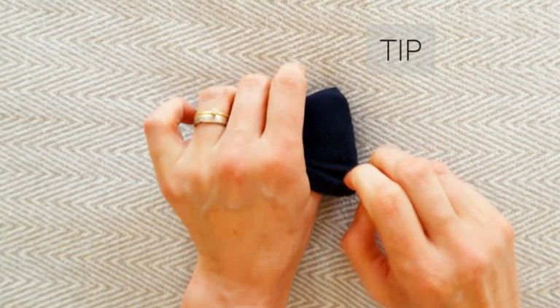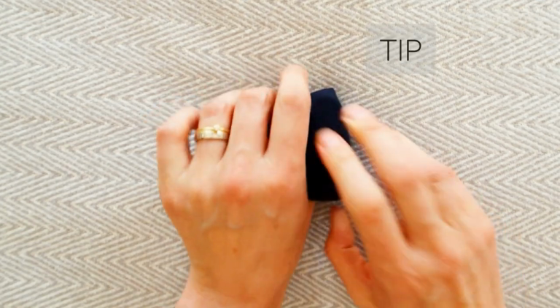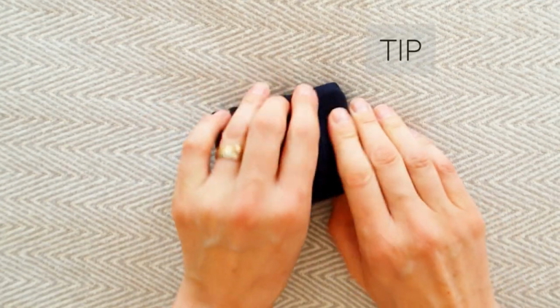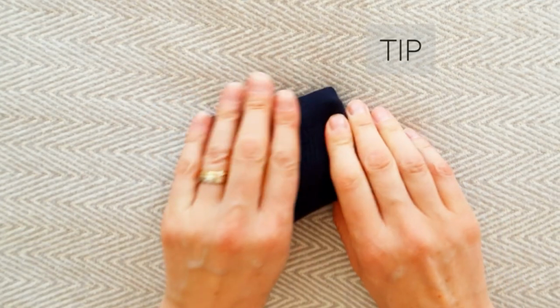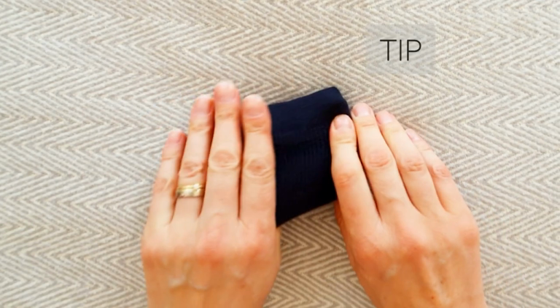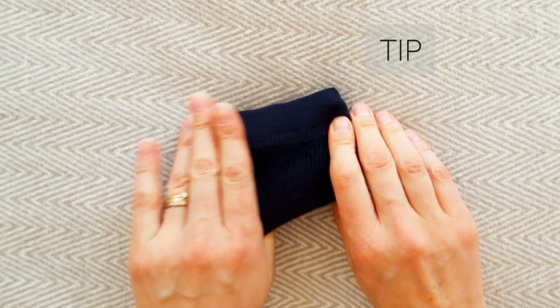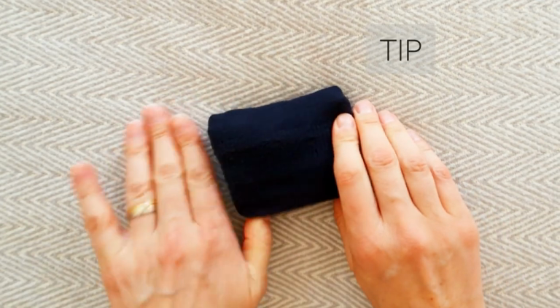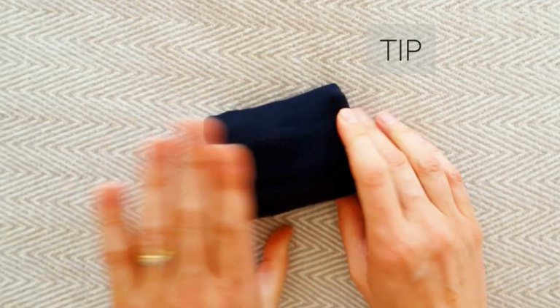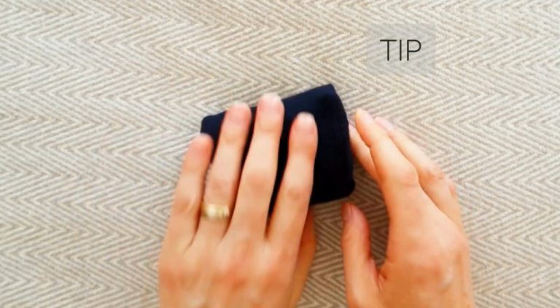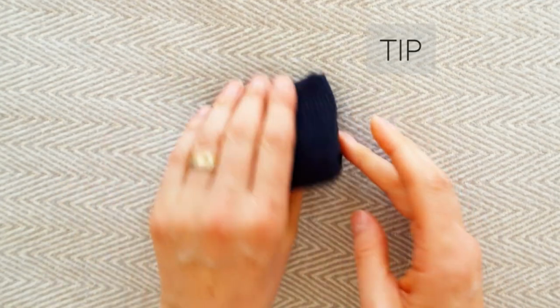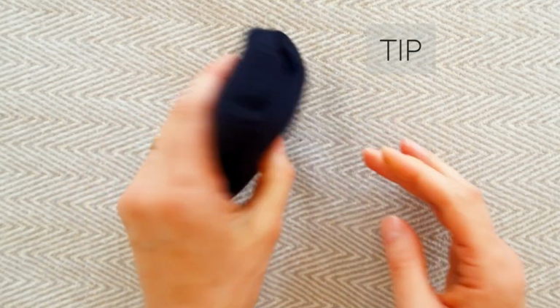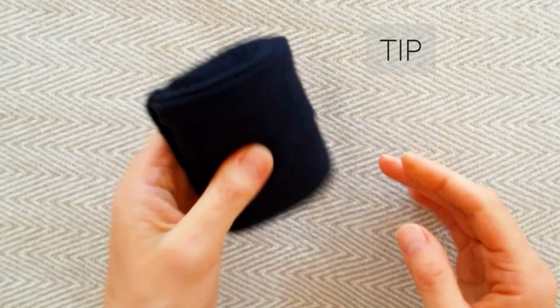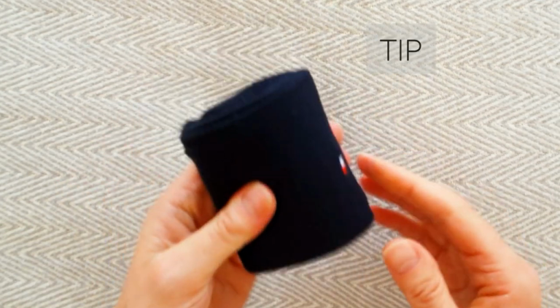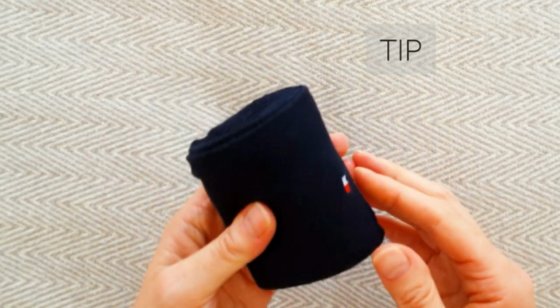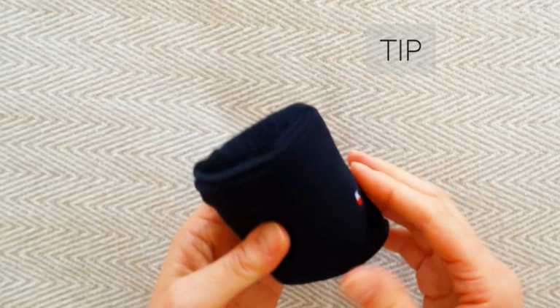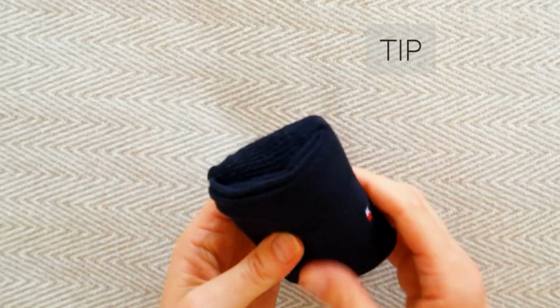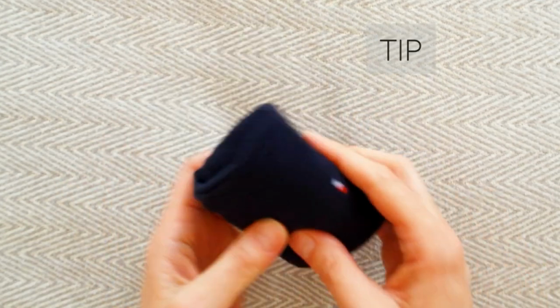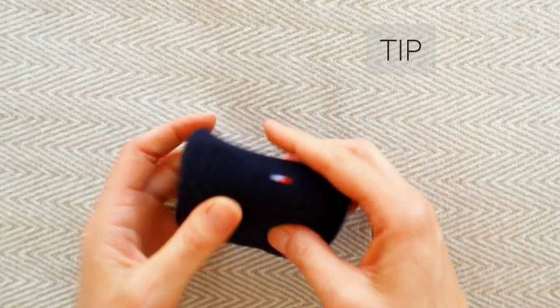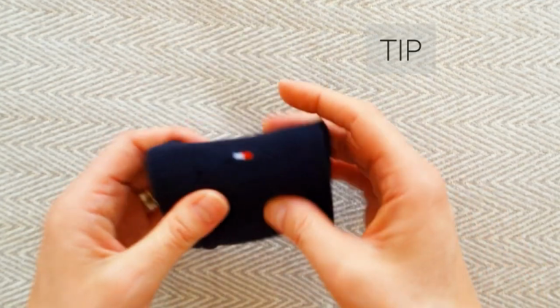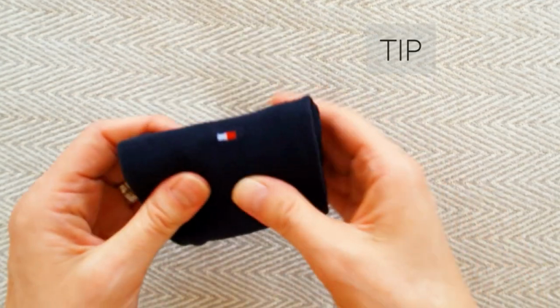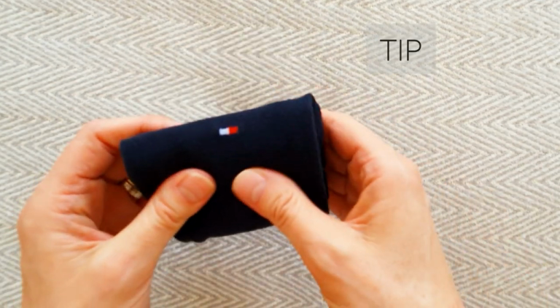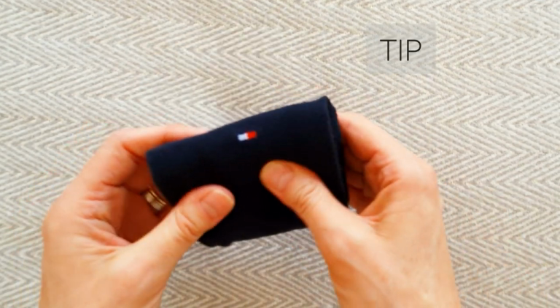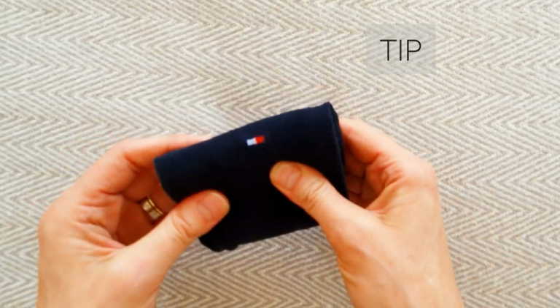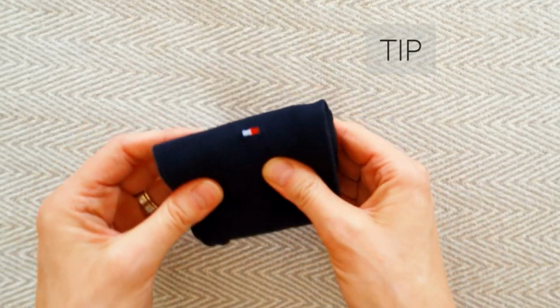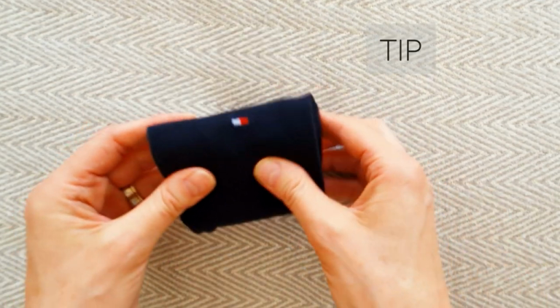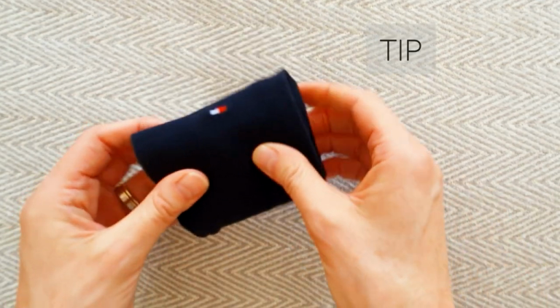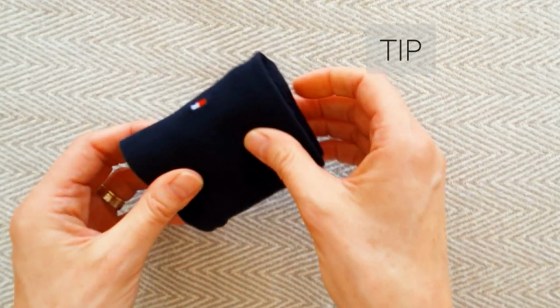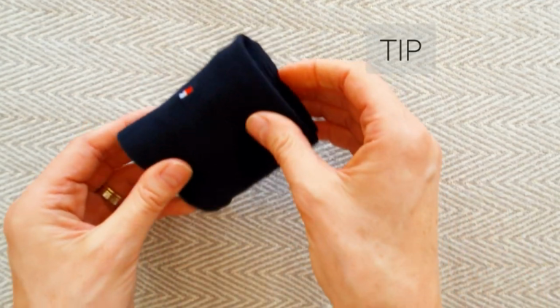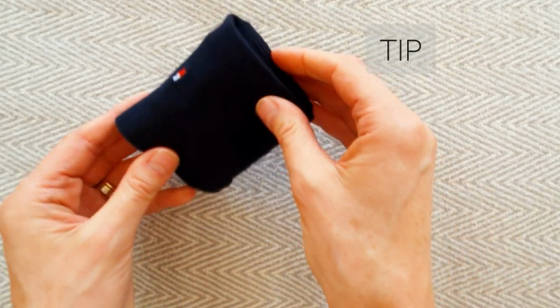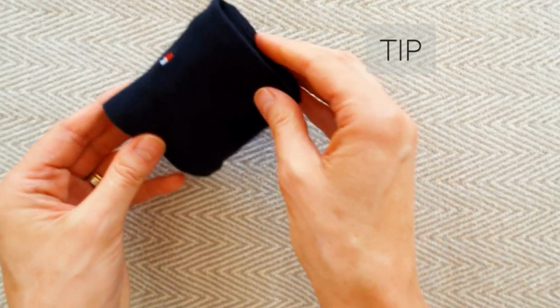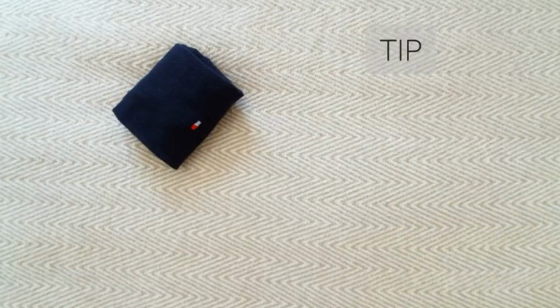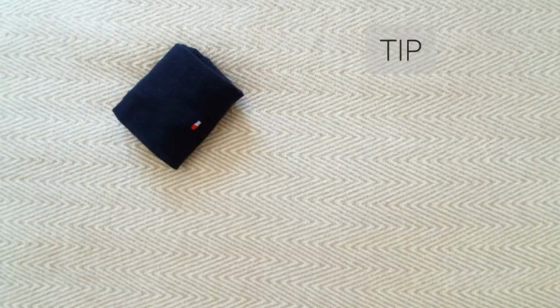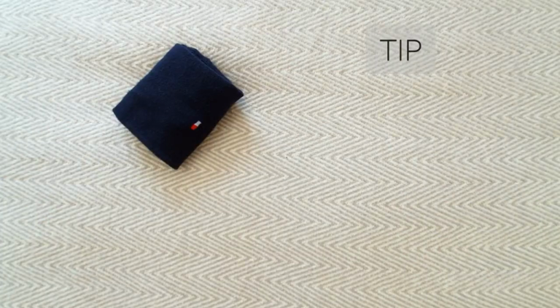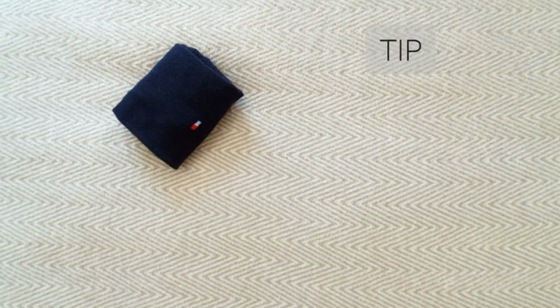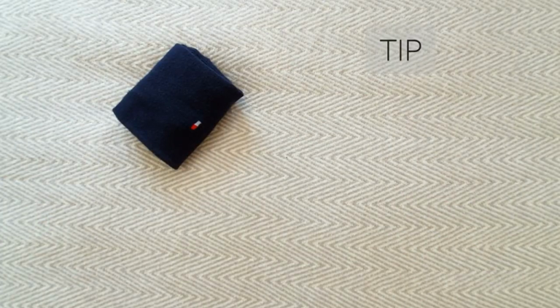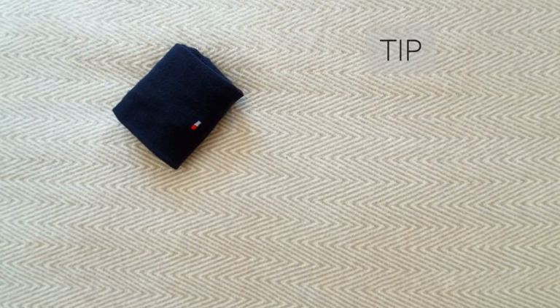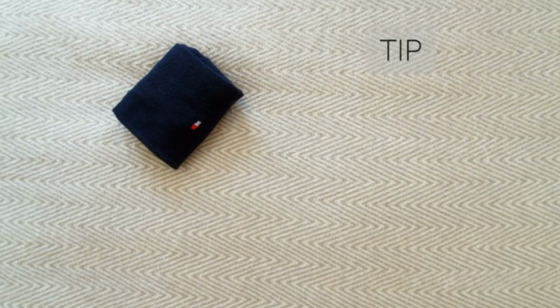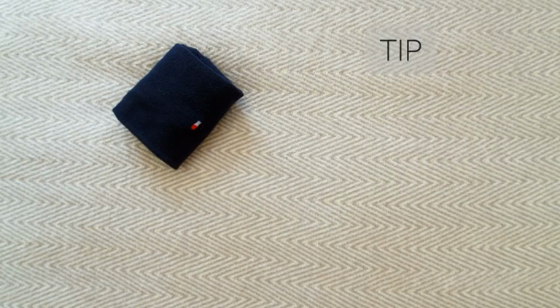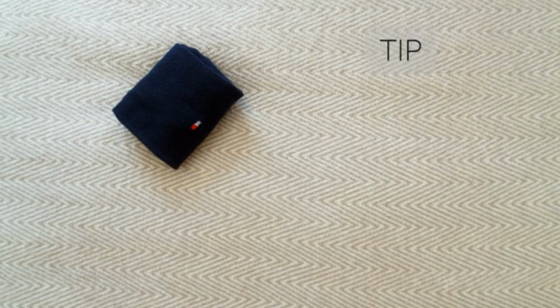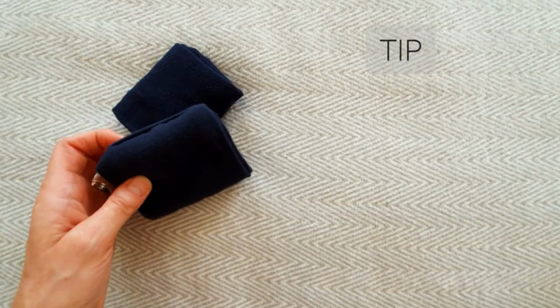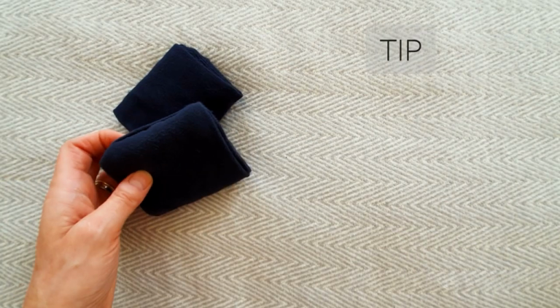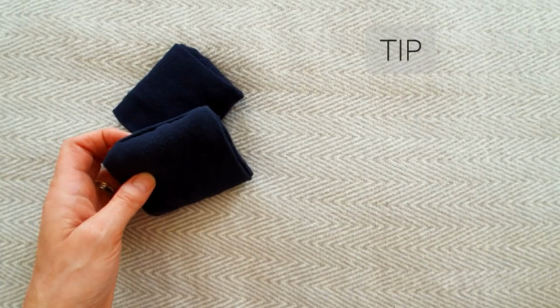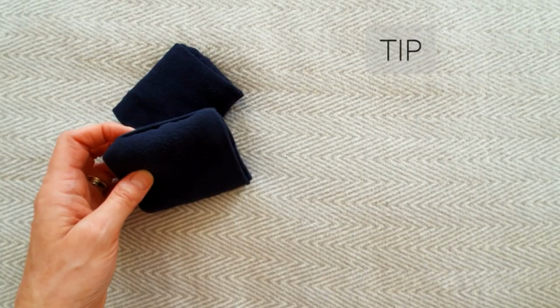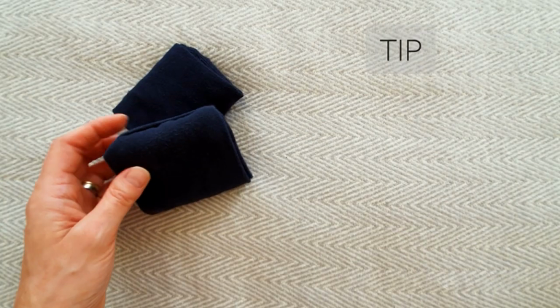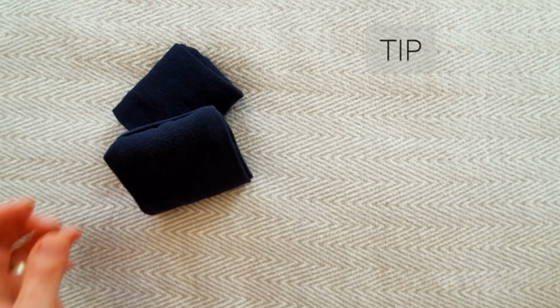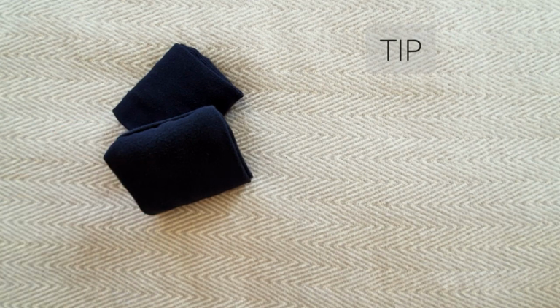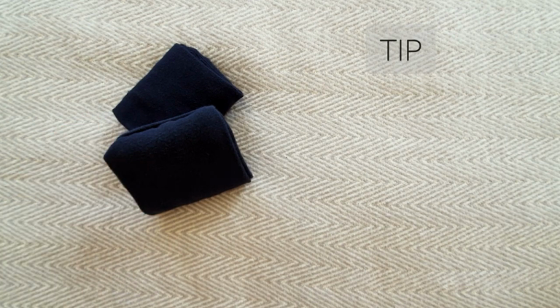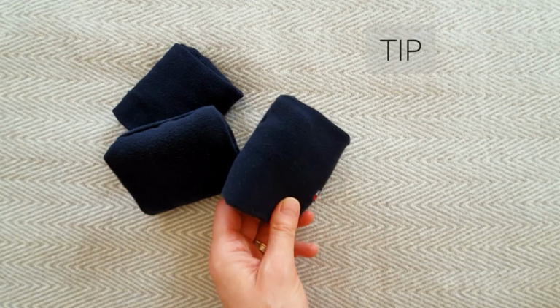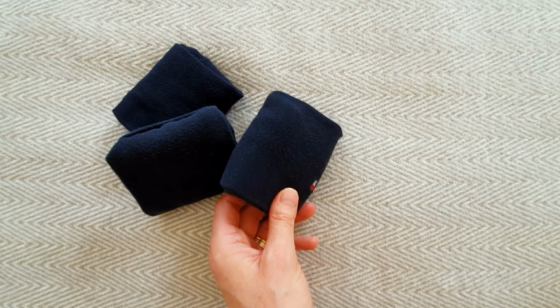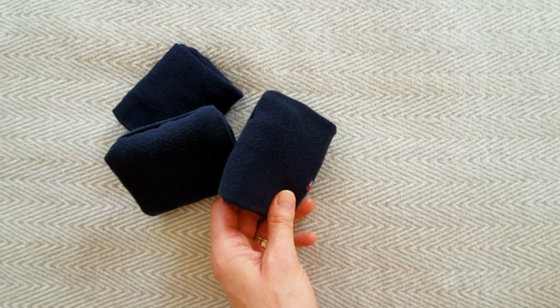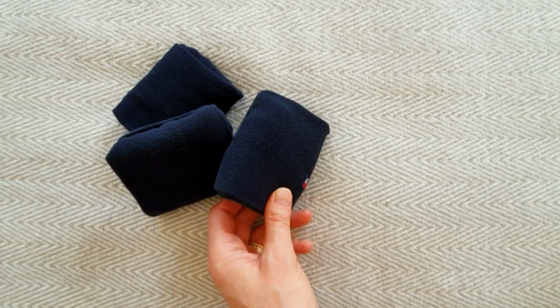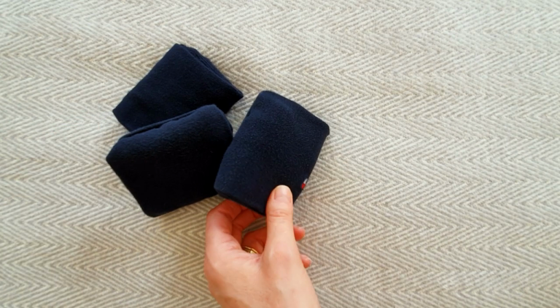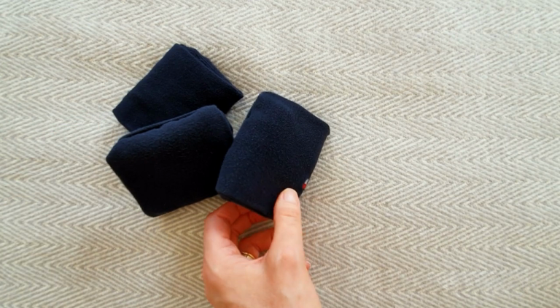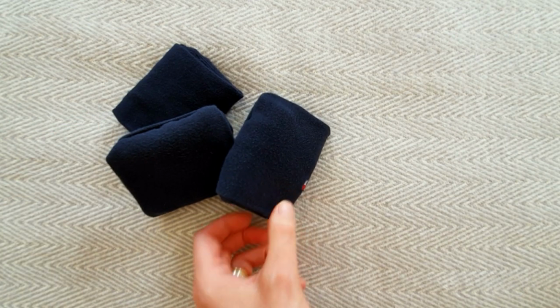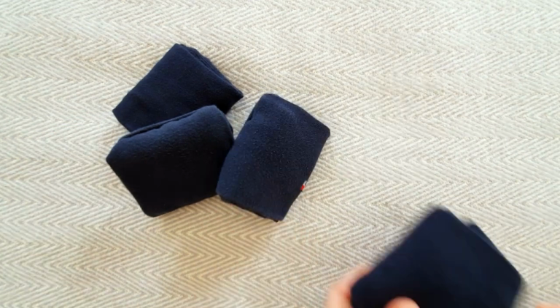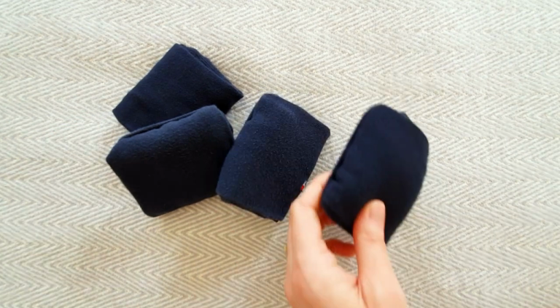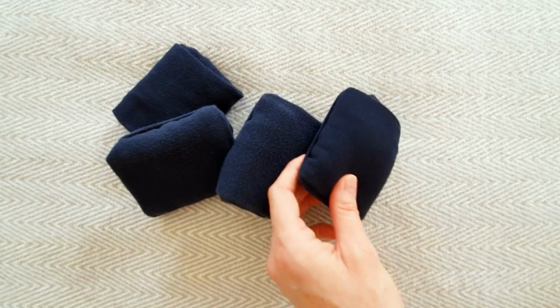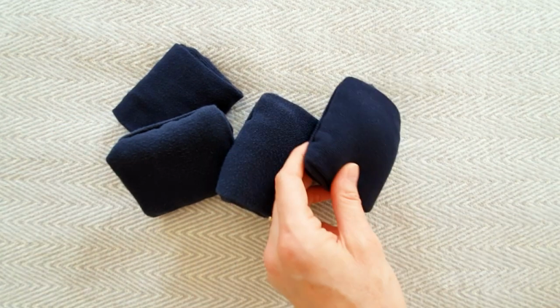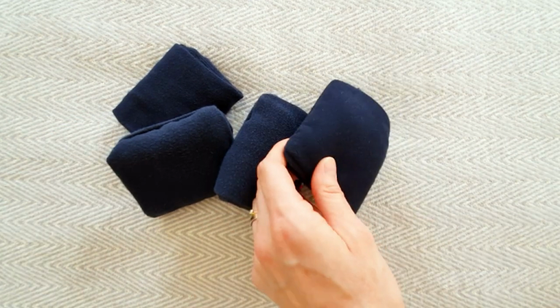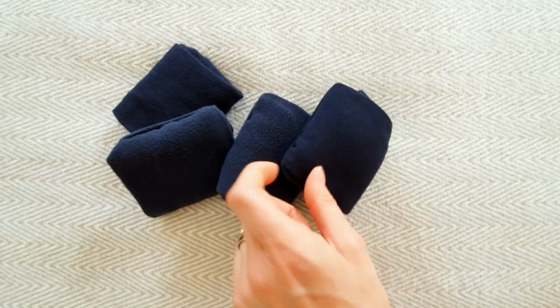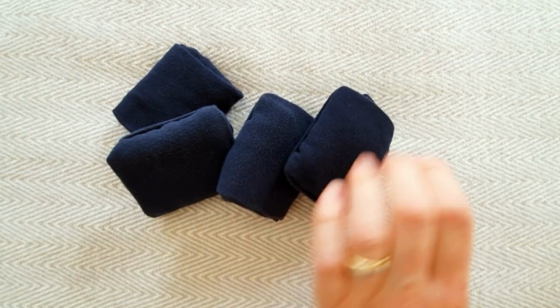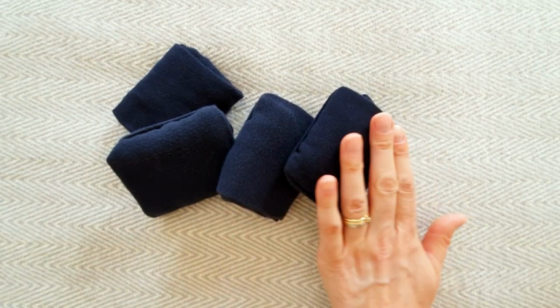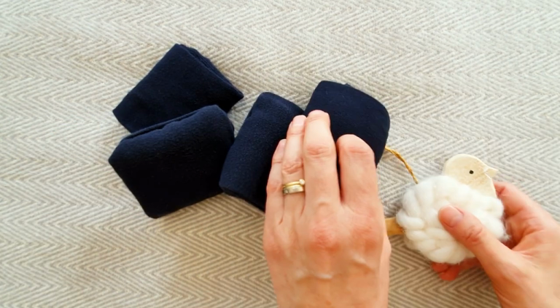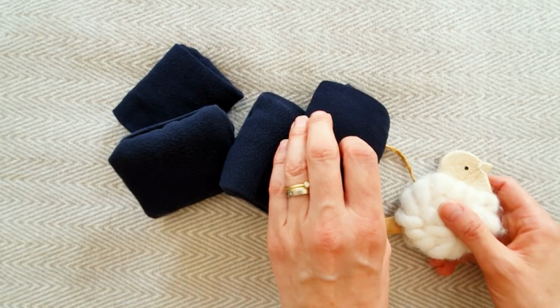Consider getting the same socks and it will save tons of your time pairing them after the laundry.